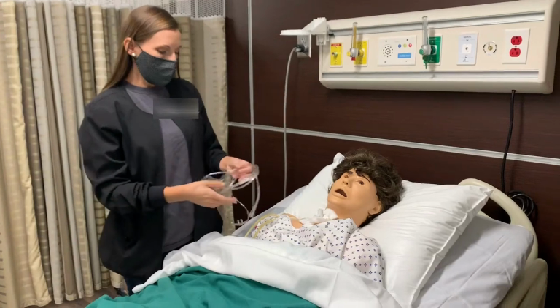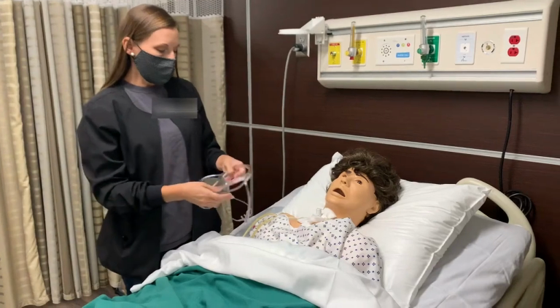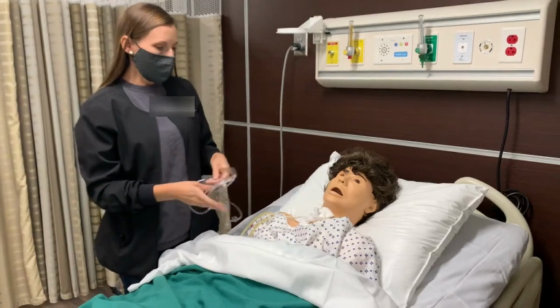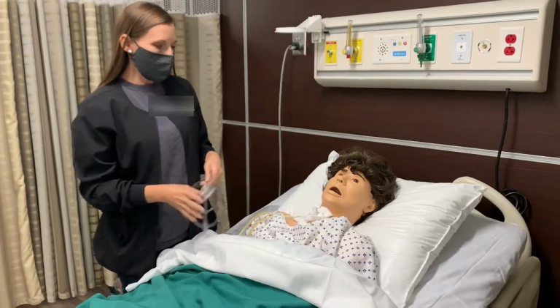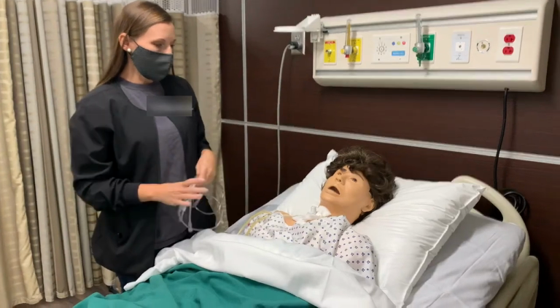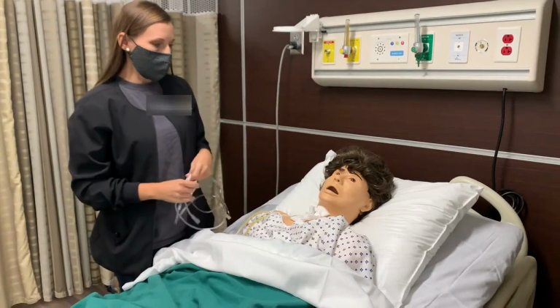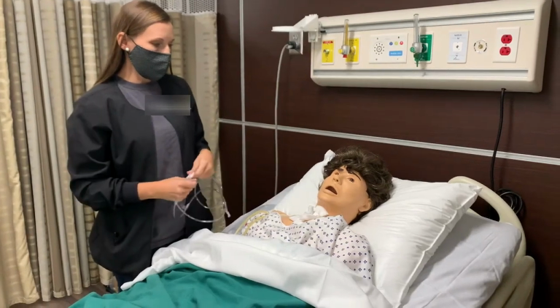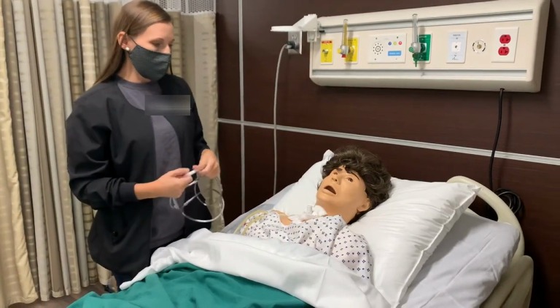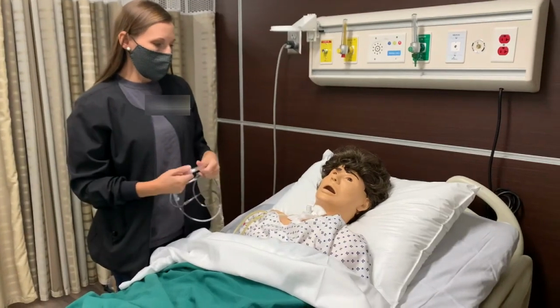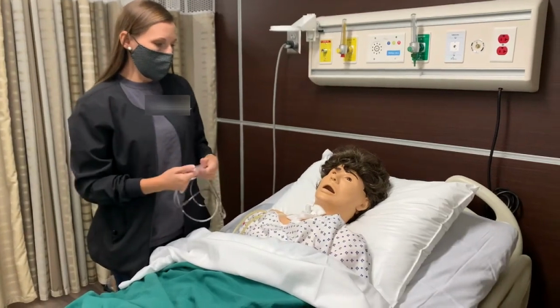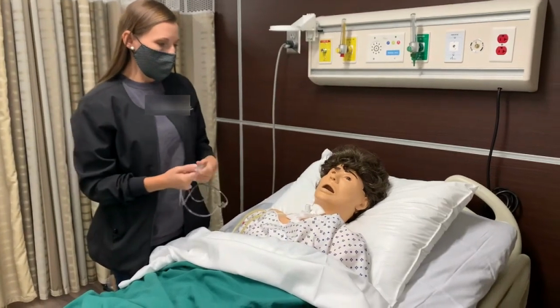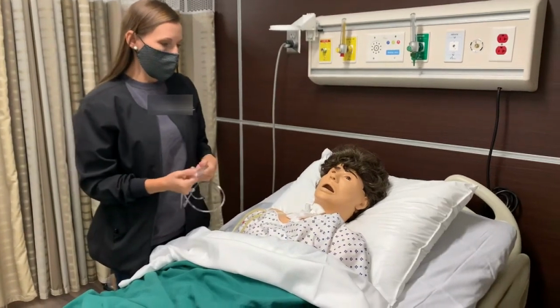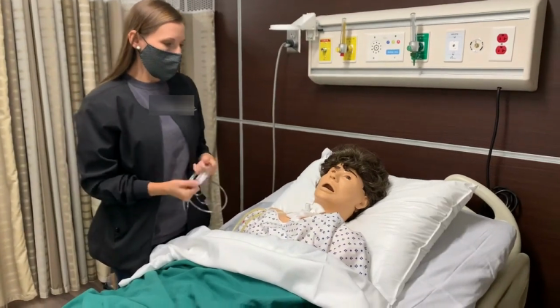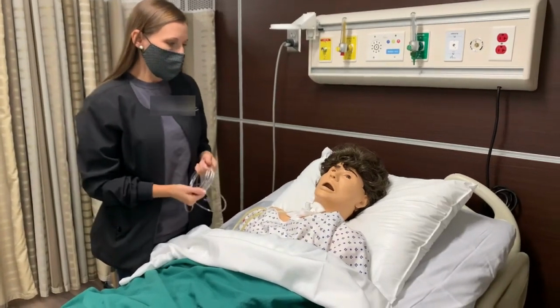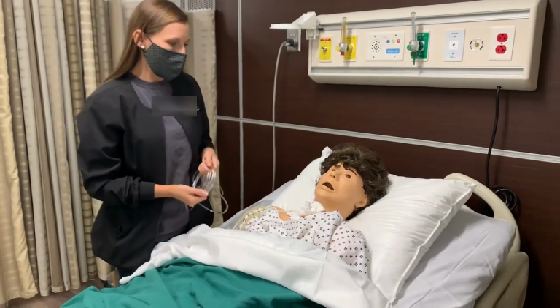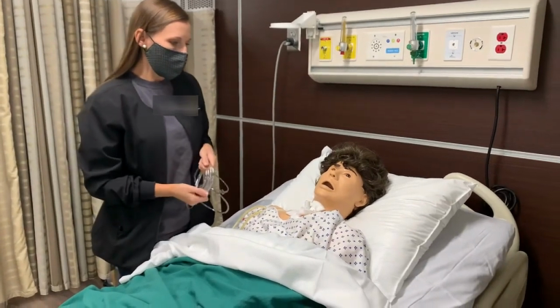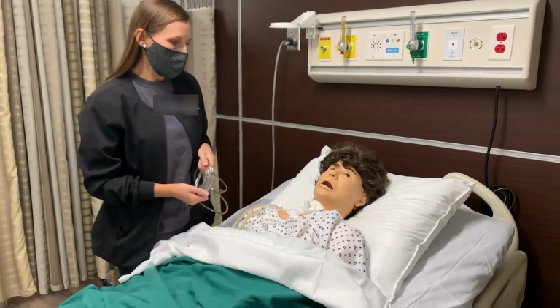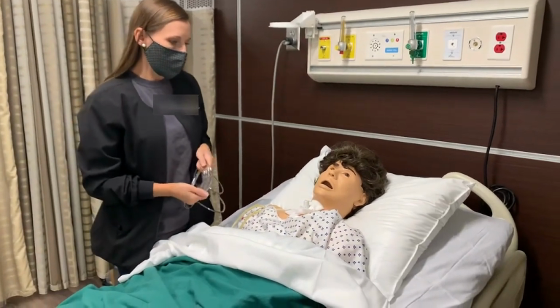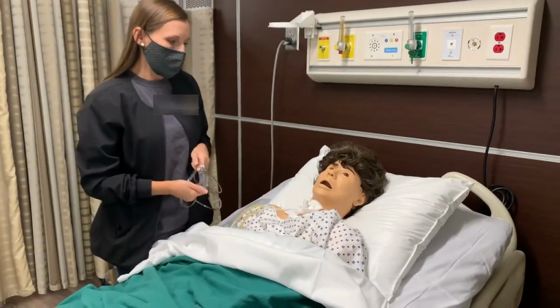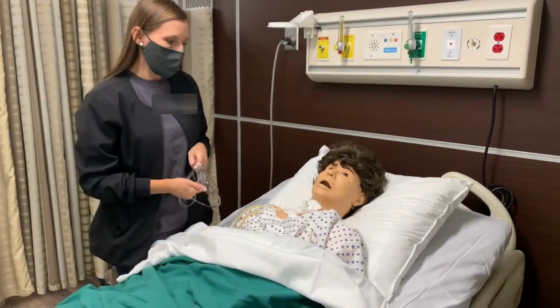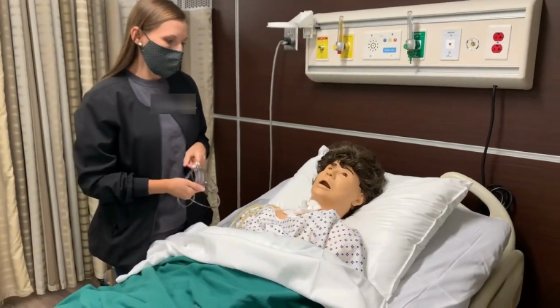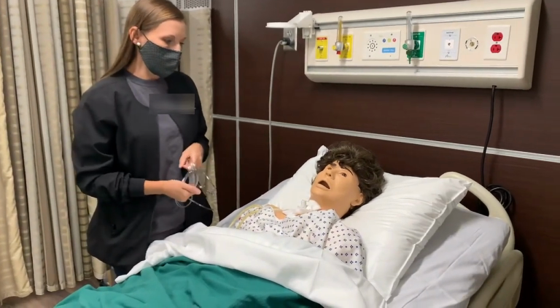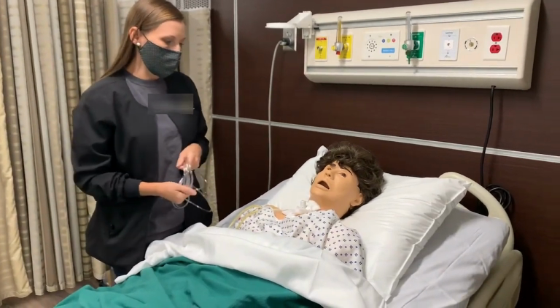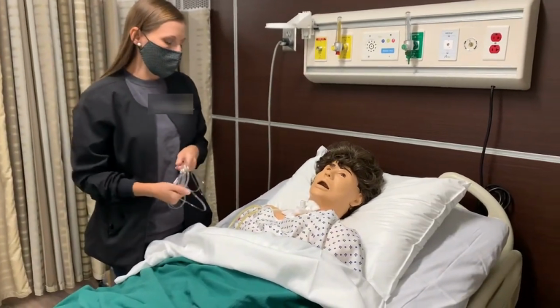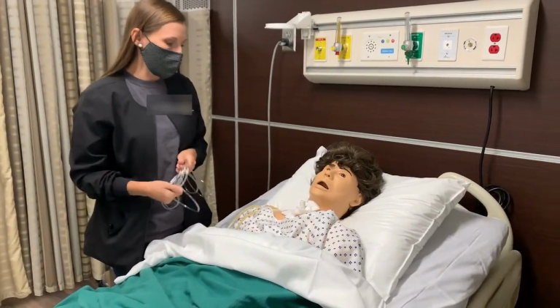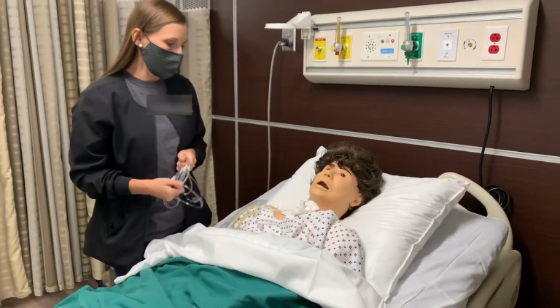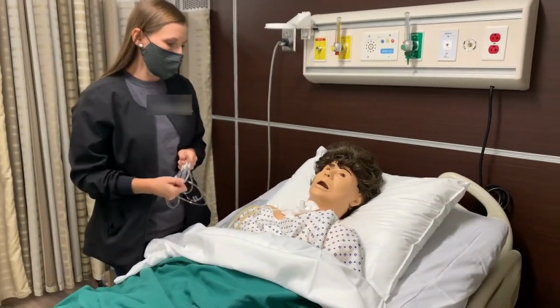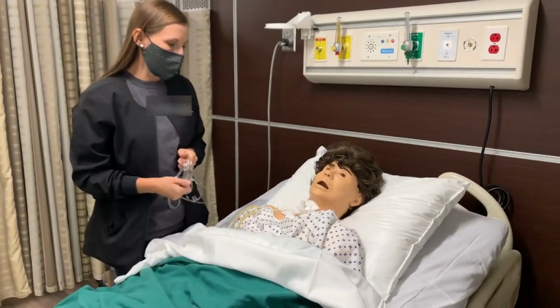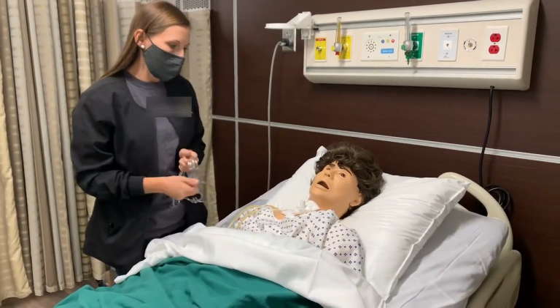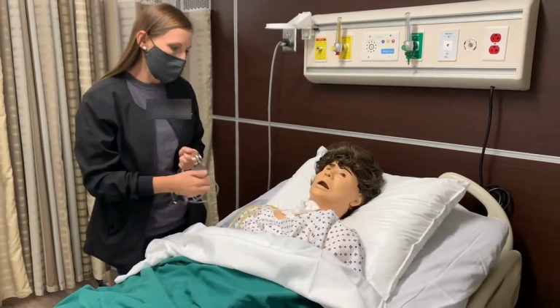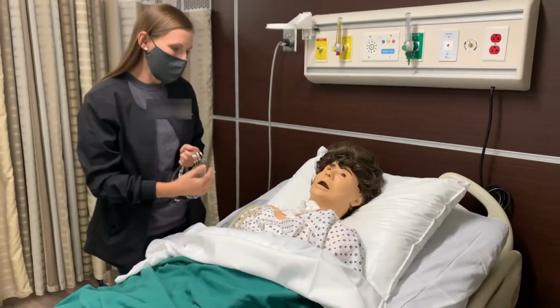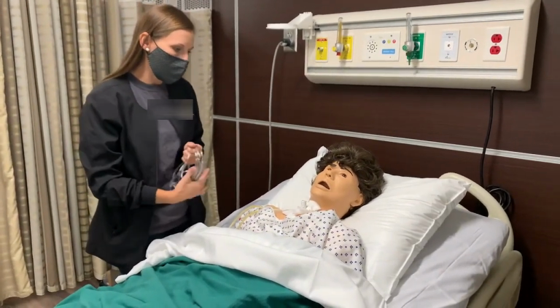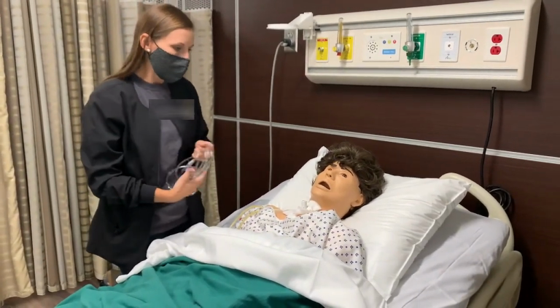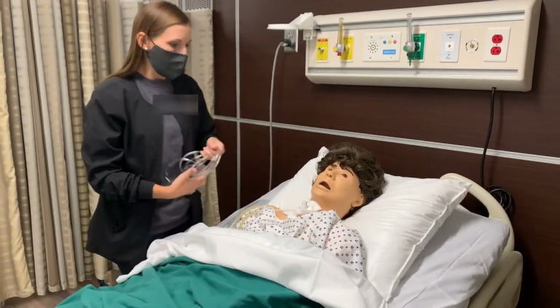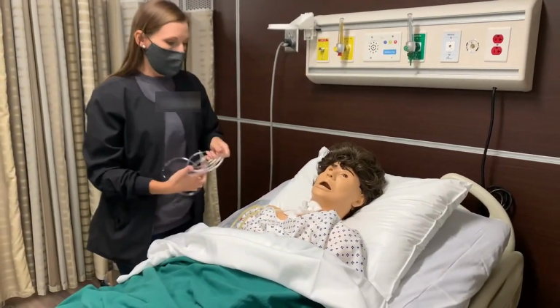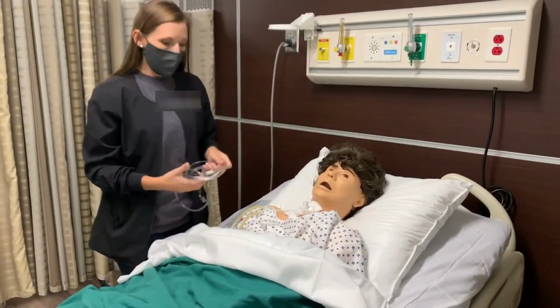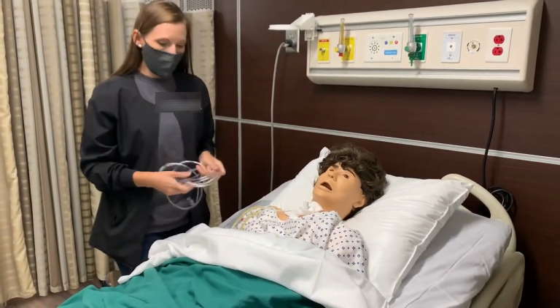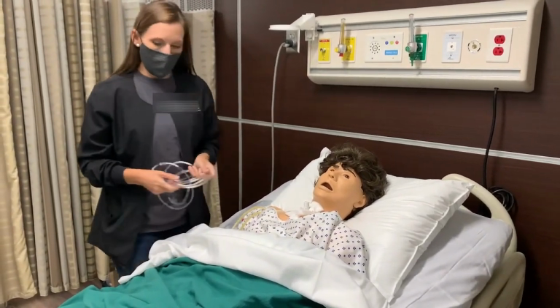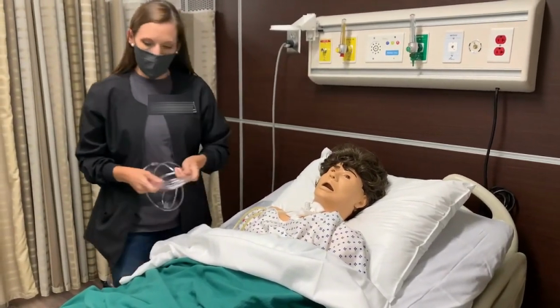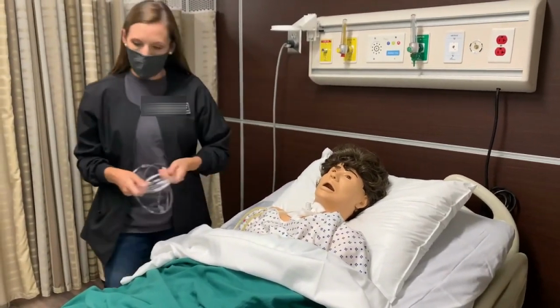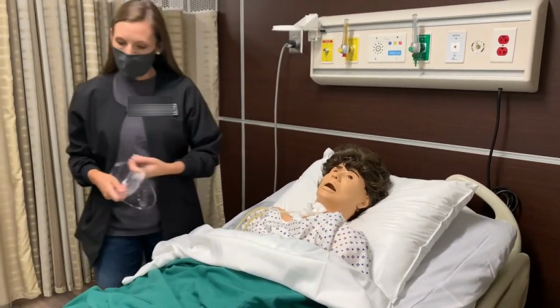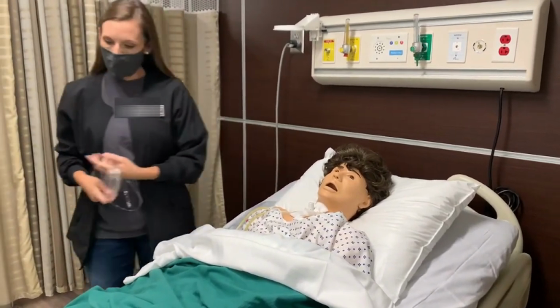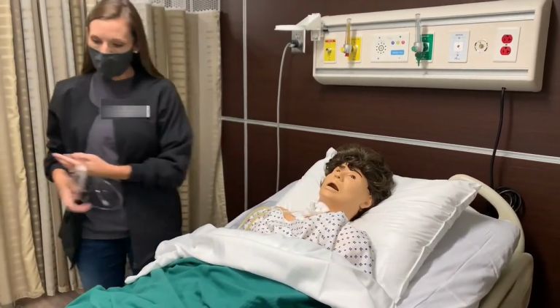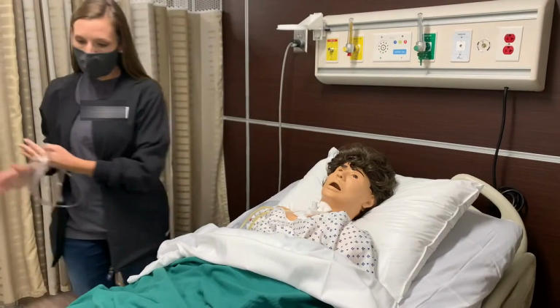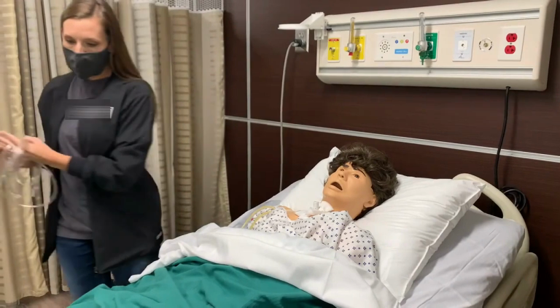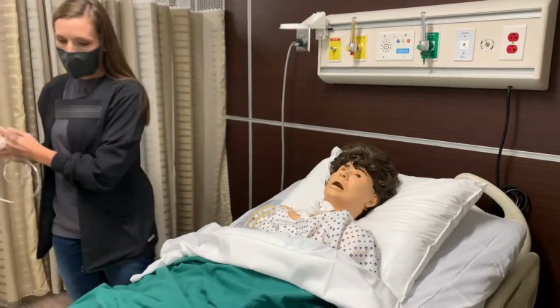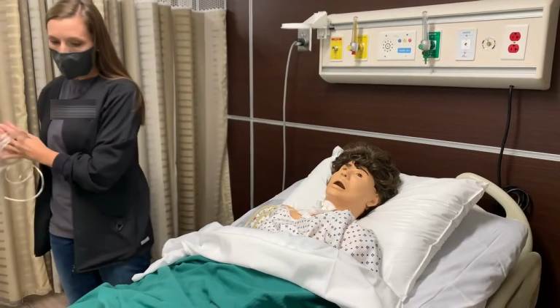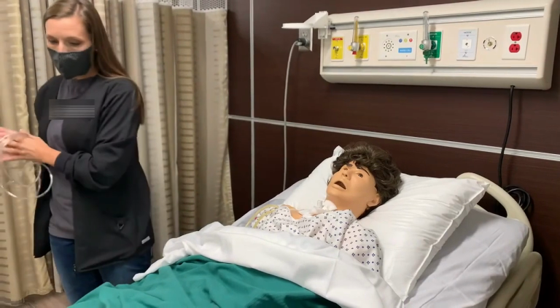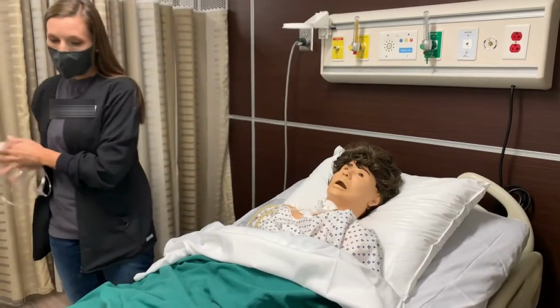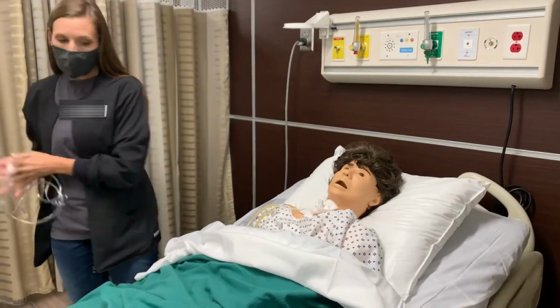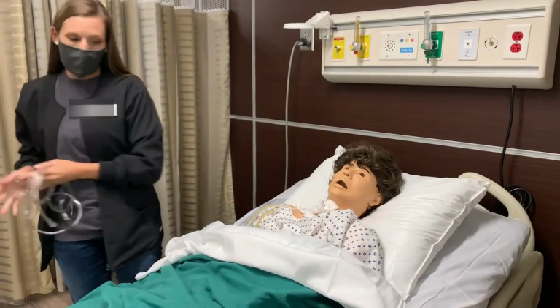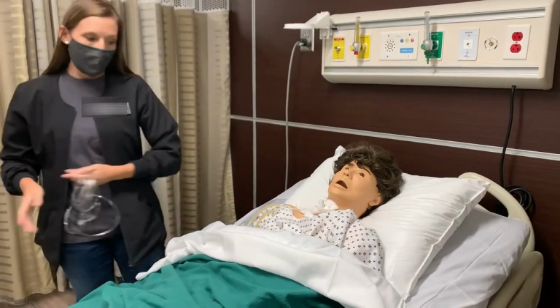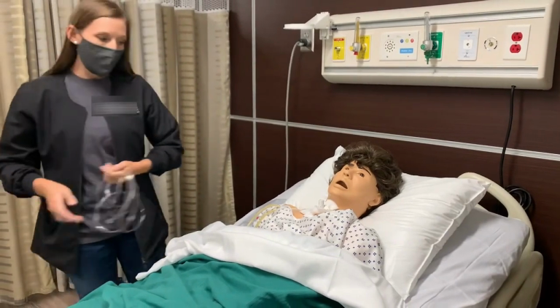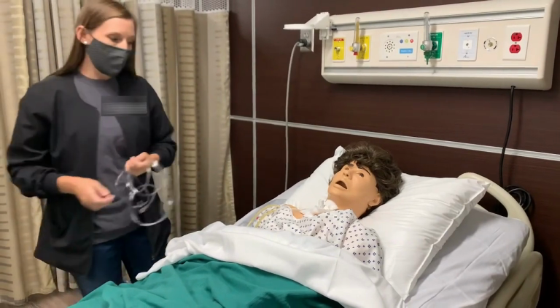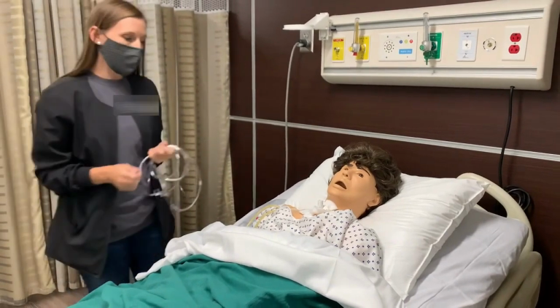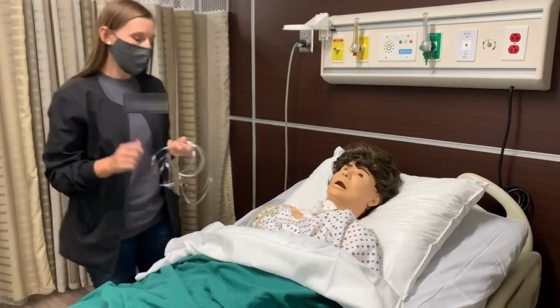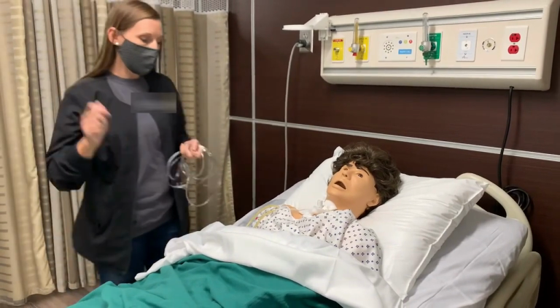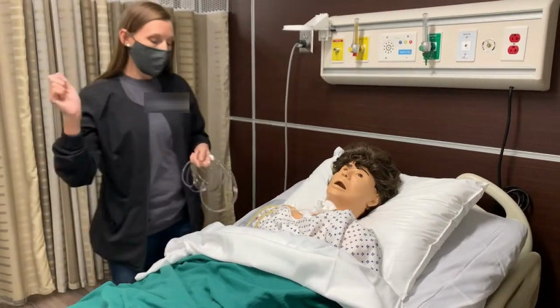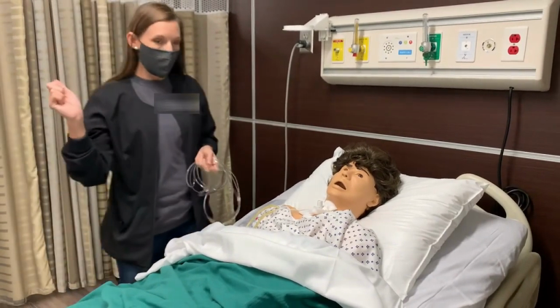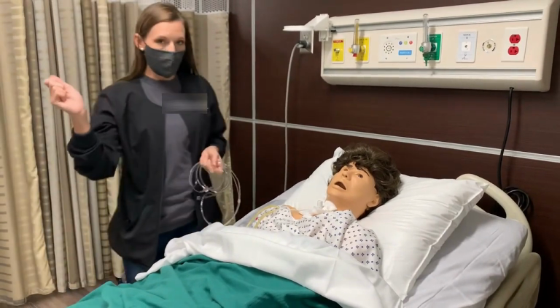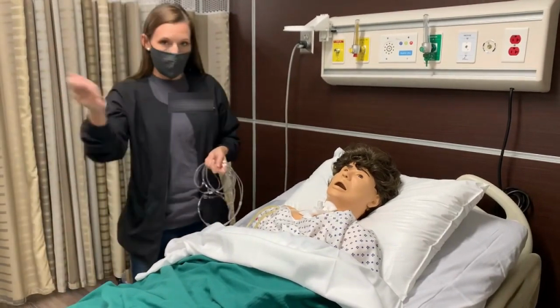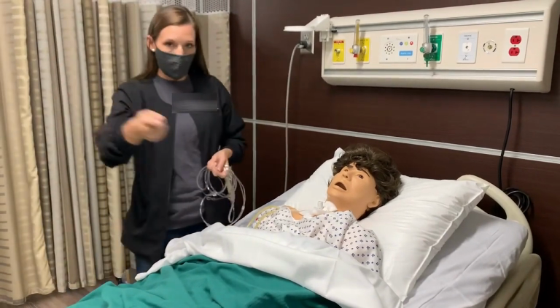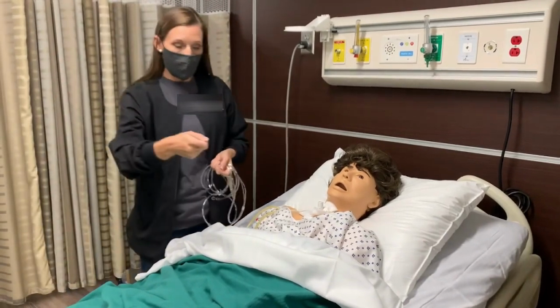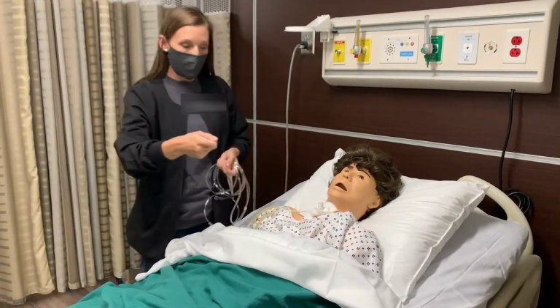Good morning. My name is Smith Conley. I'm your nurse today. I'm going to wash my hands and I'm going to provide privacy.